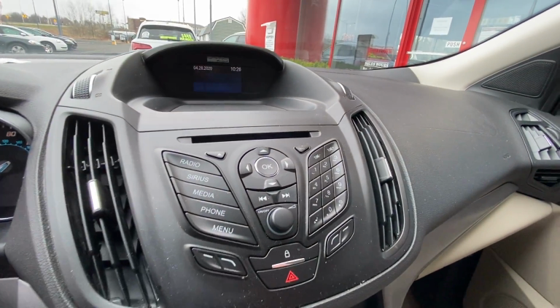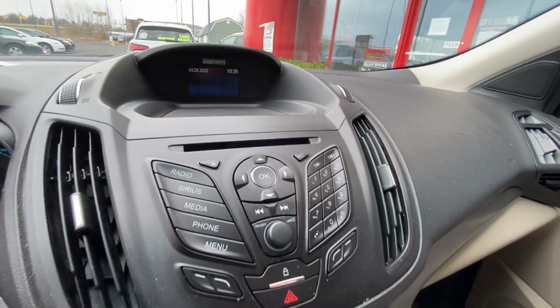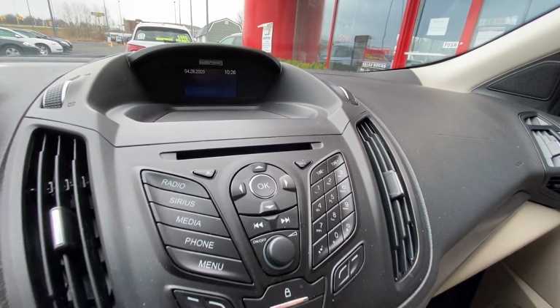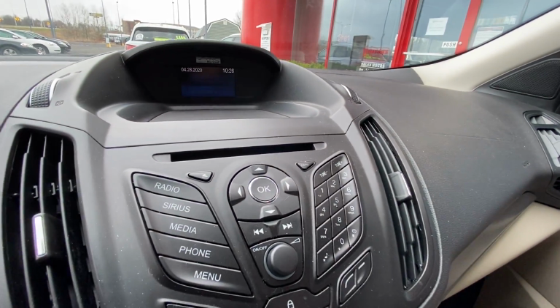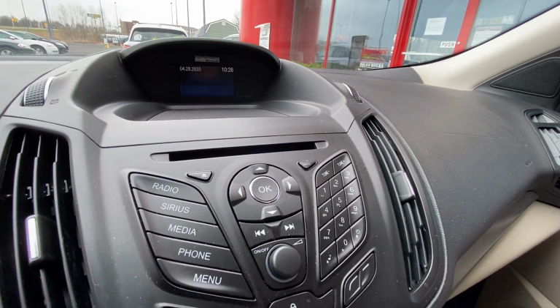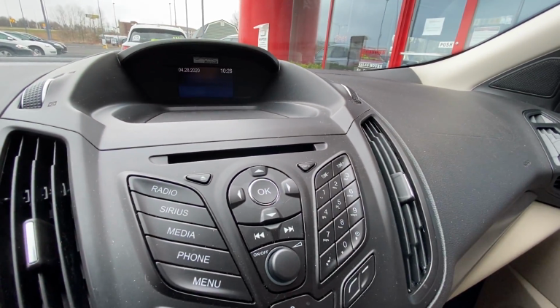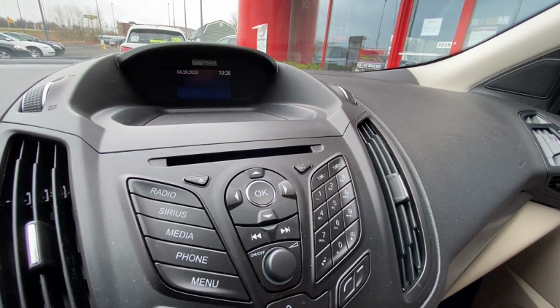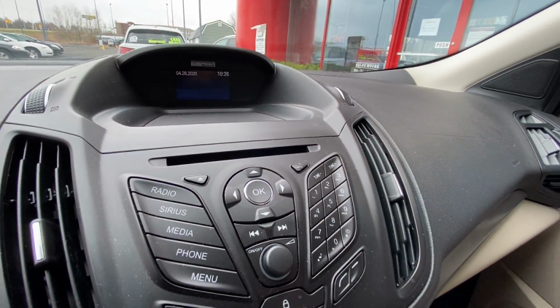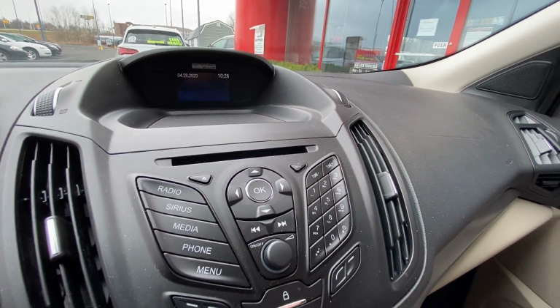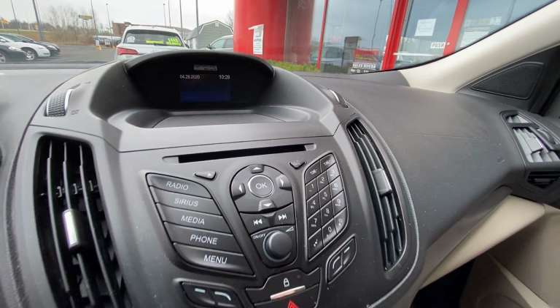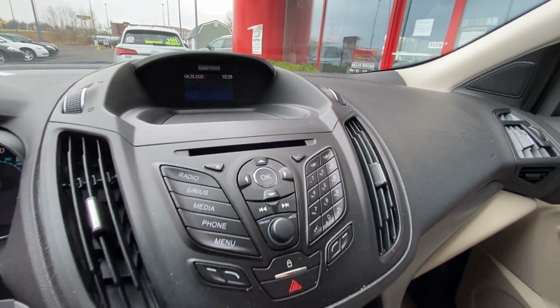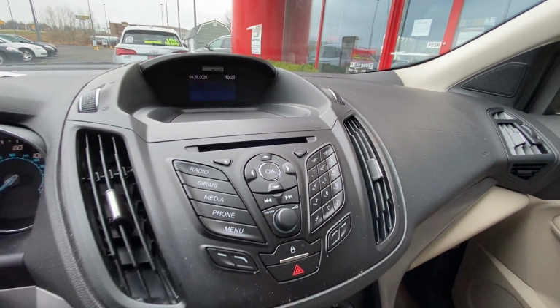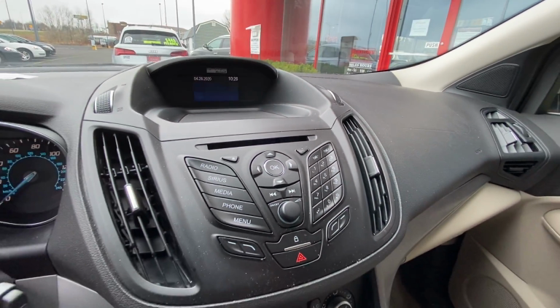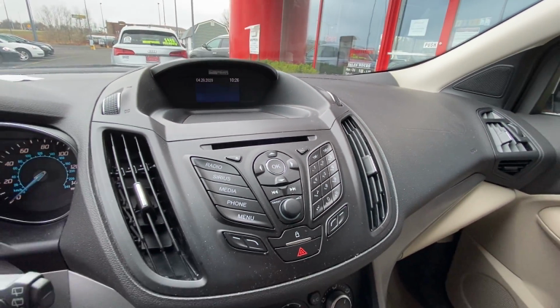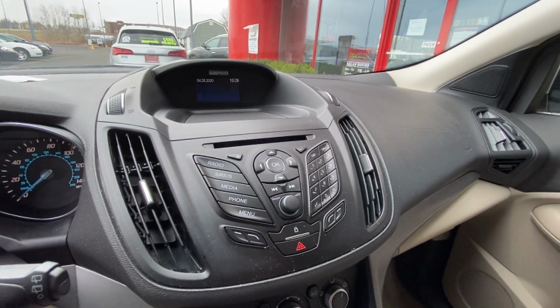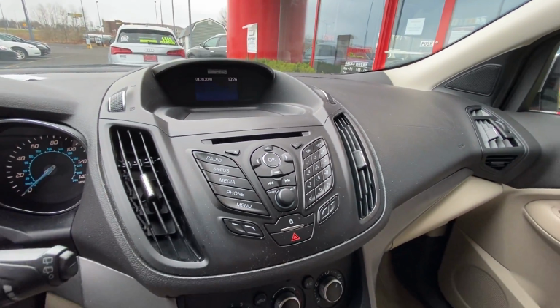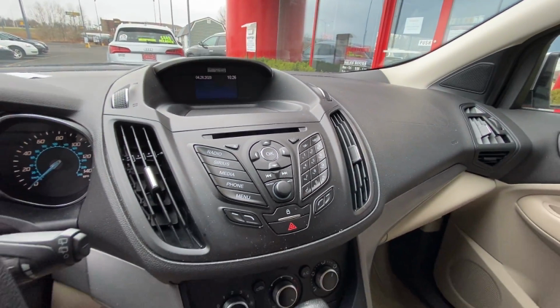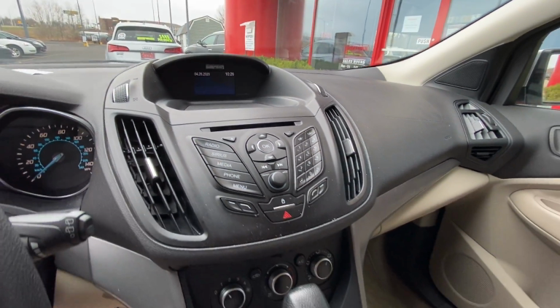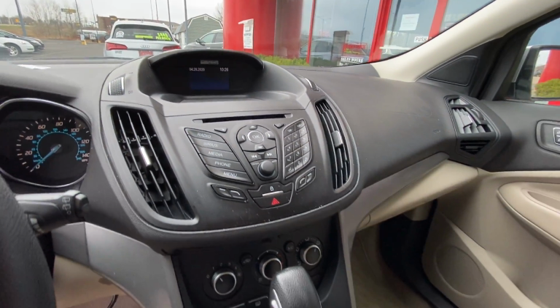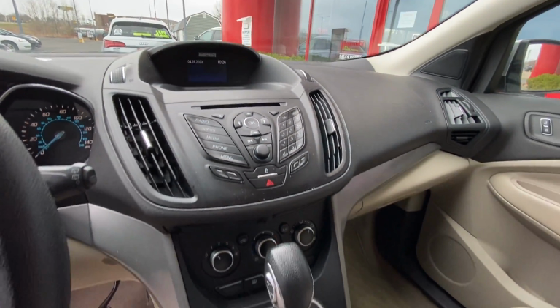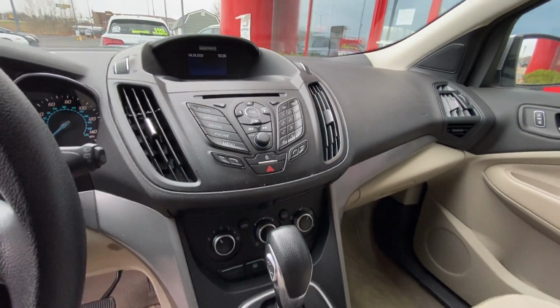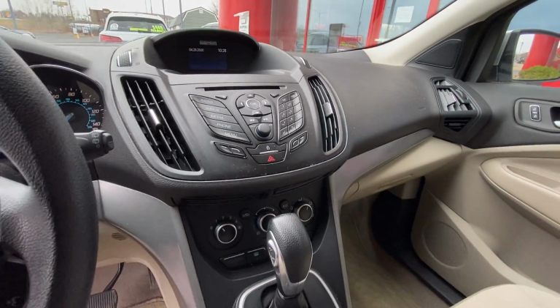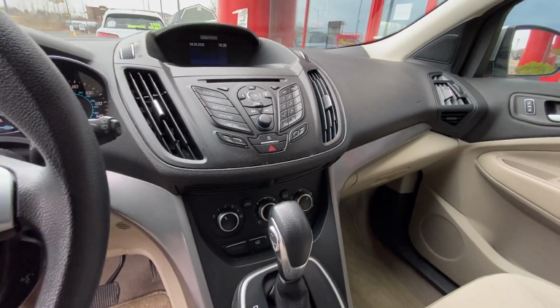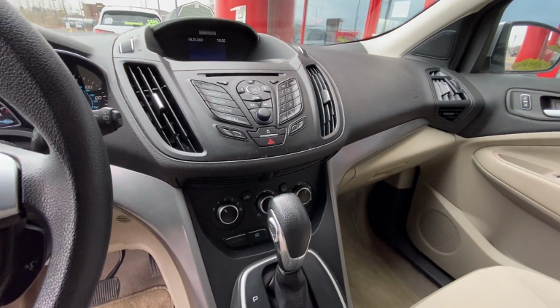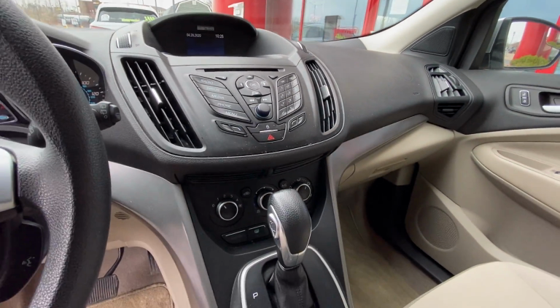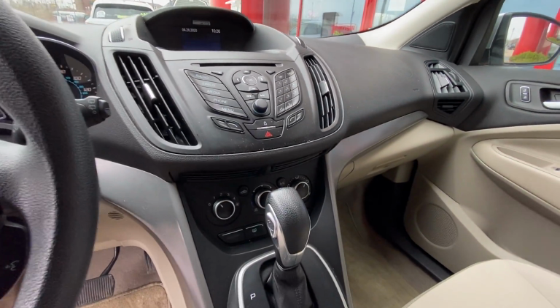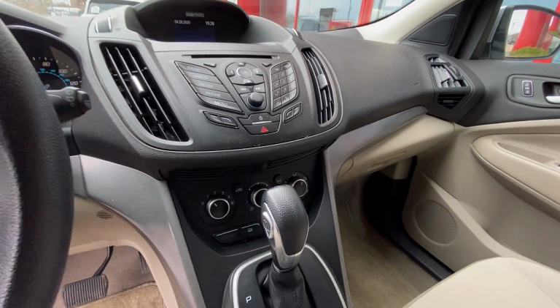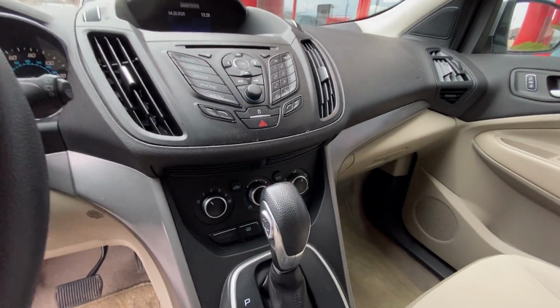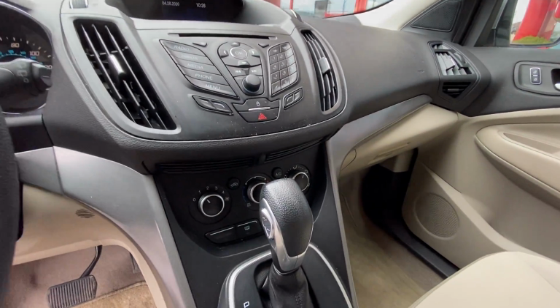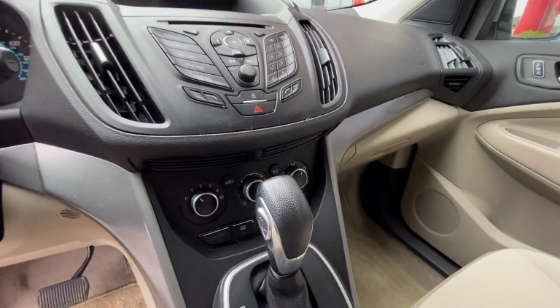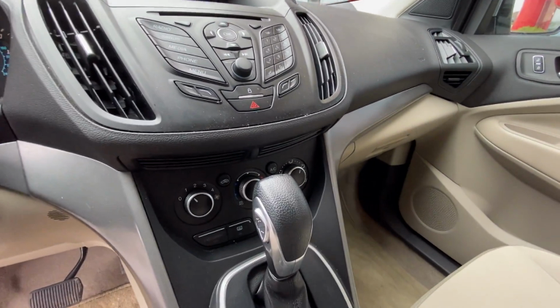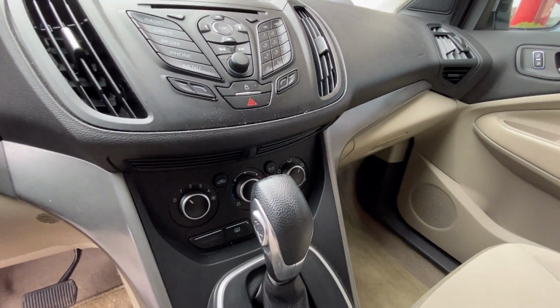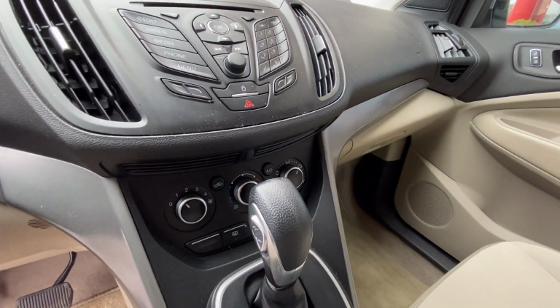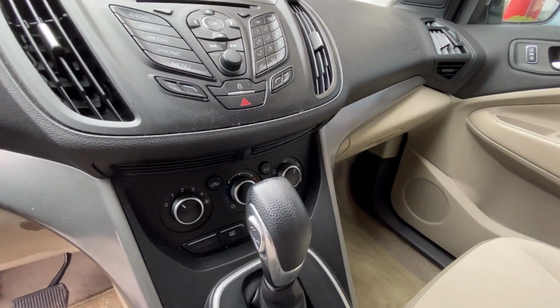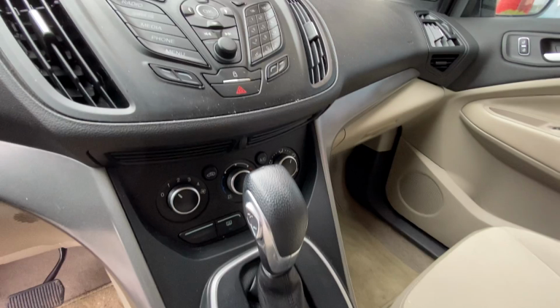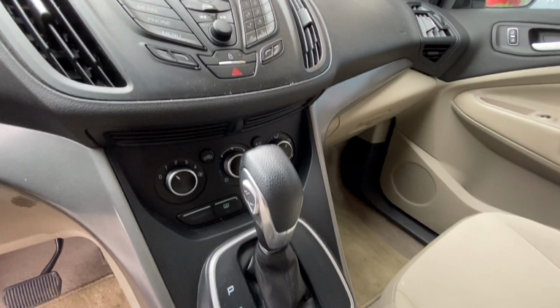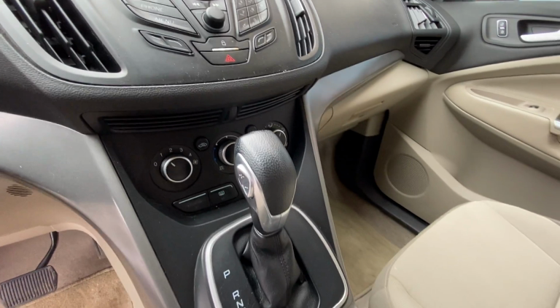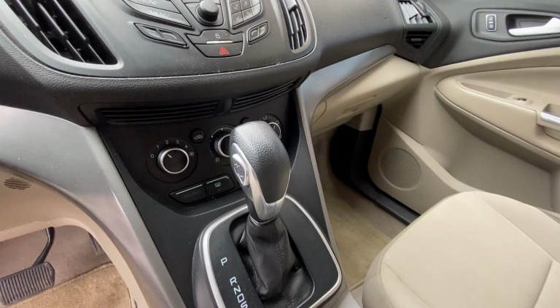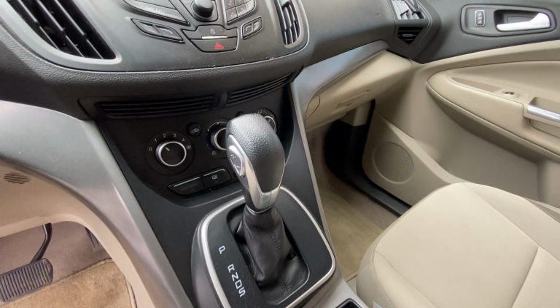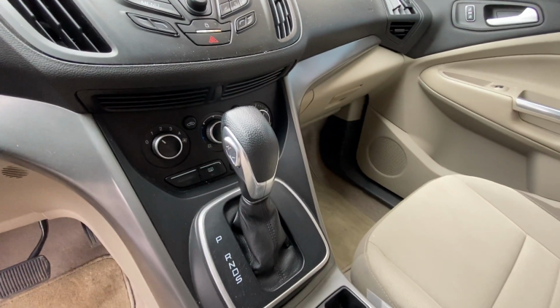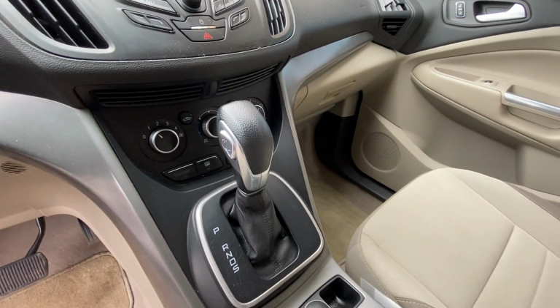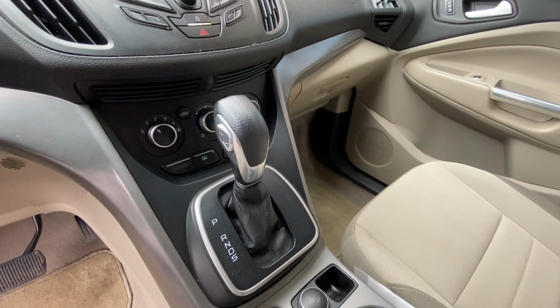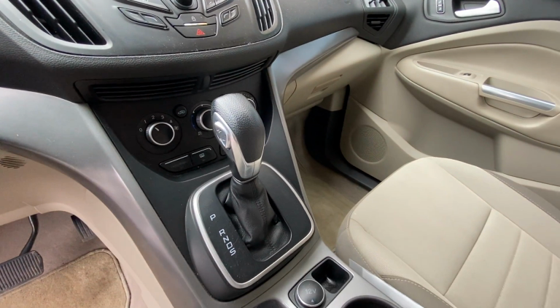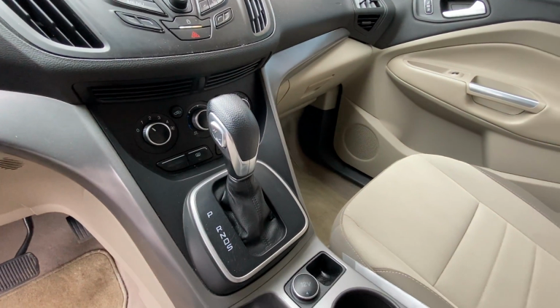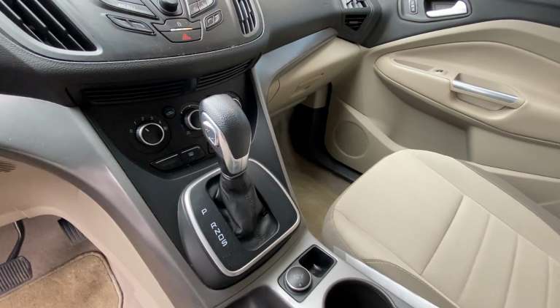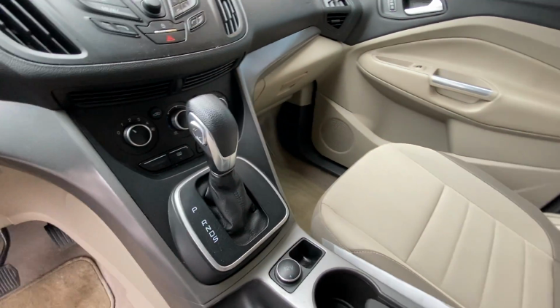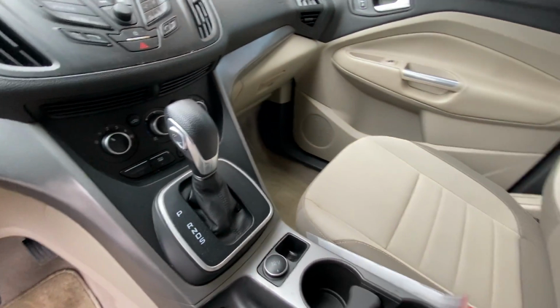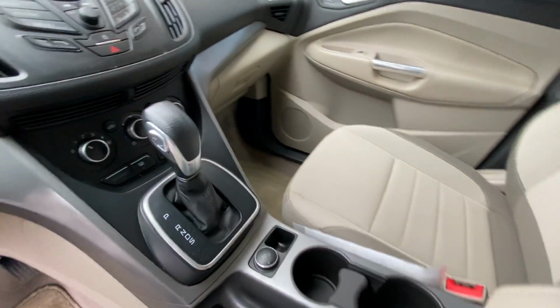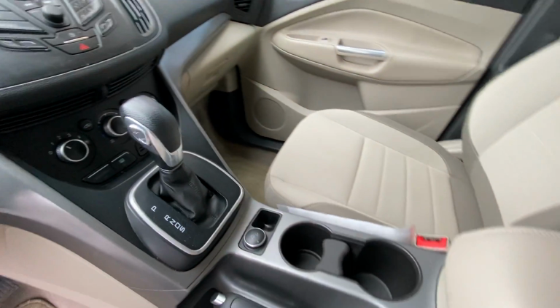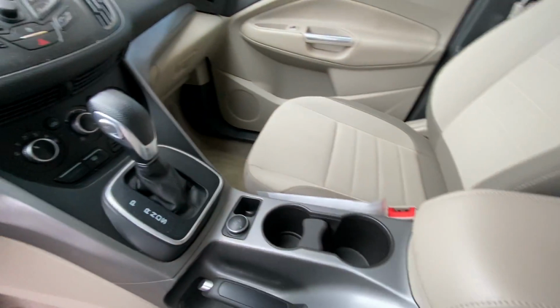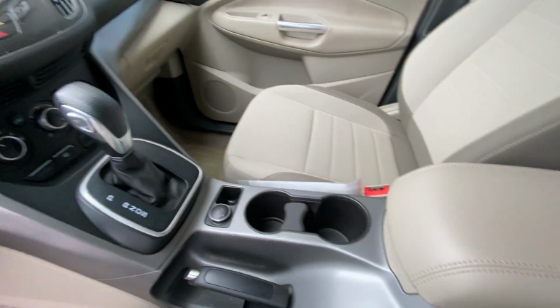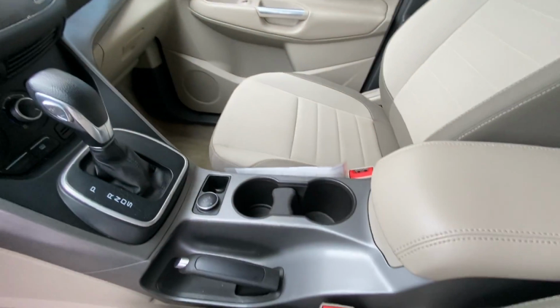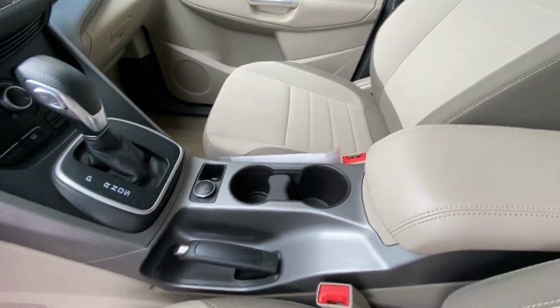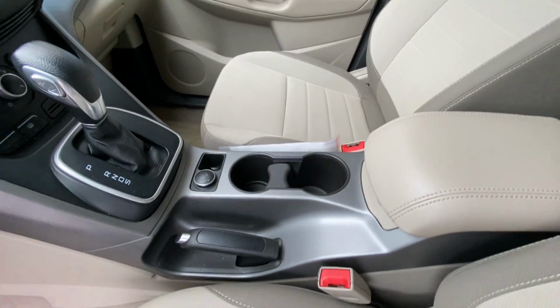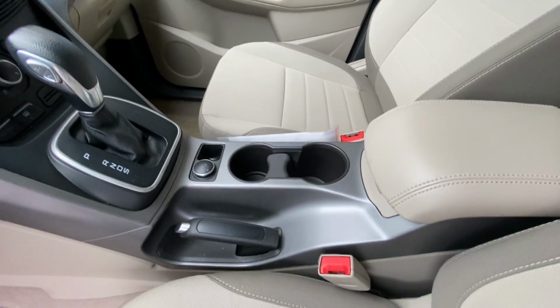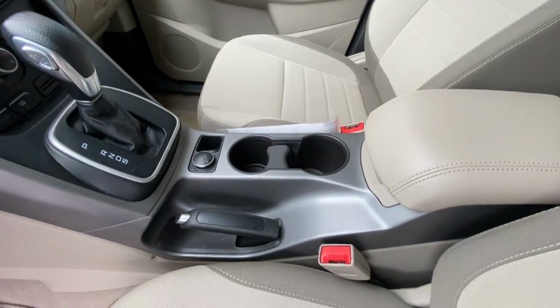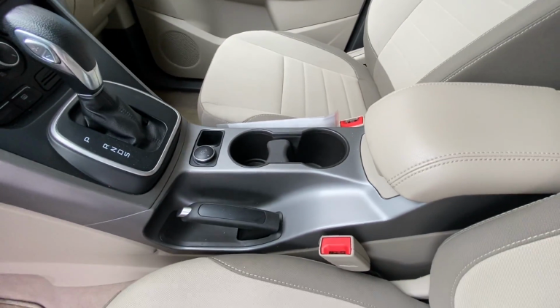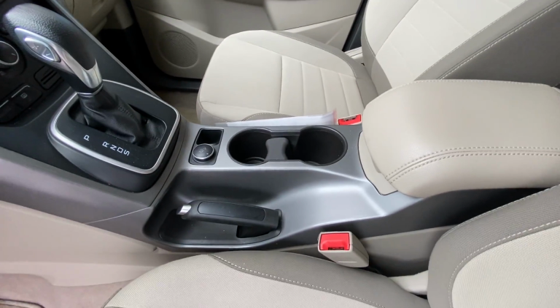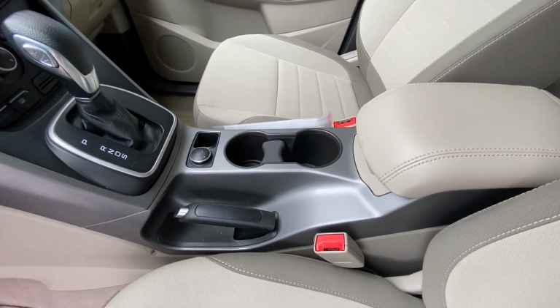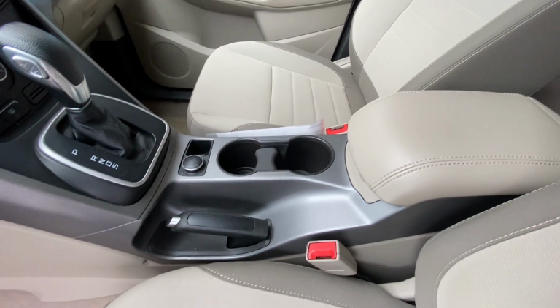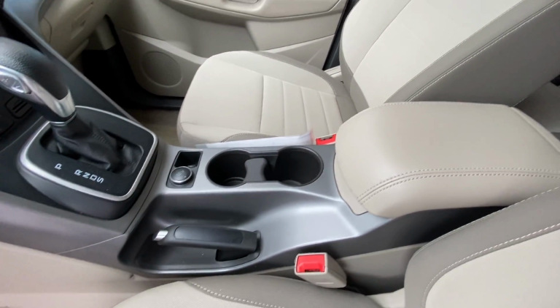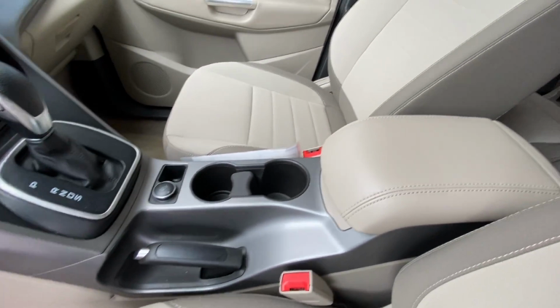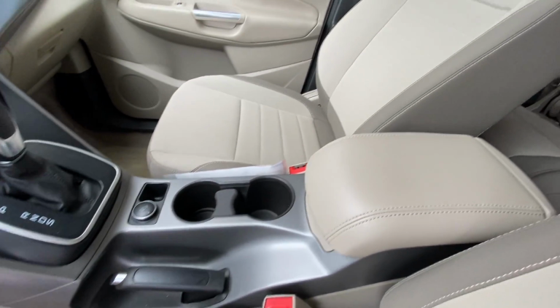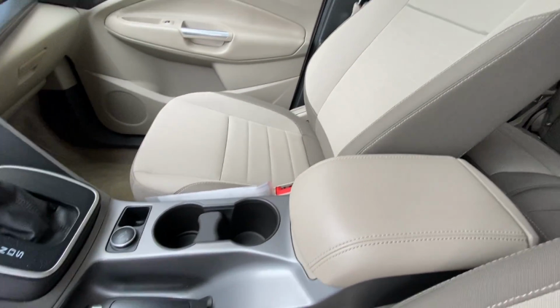Hands-free Bluetooth system, CD player, heat and air conditioning, automatic transmission, and your cup holders.